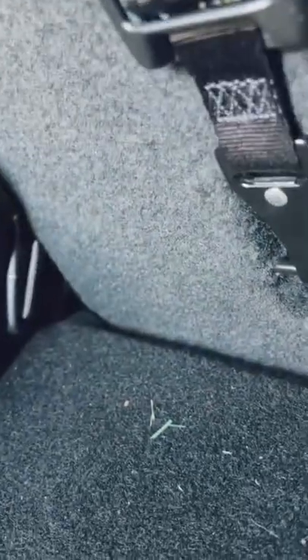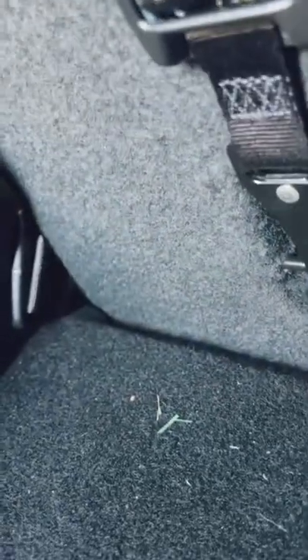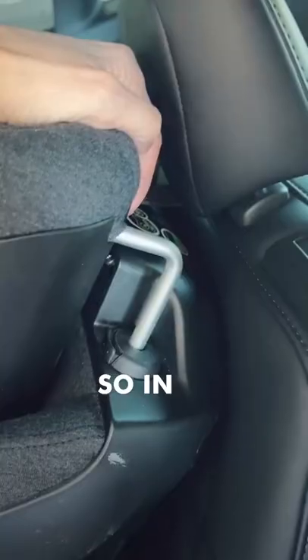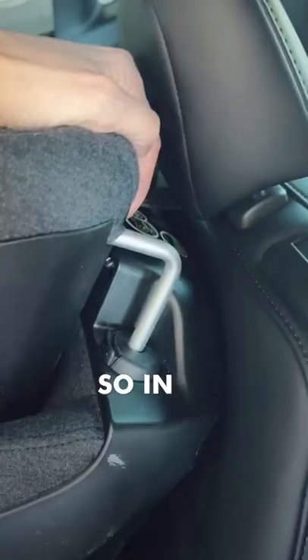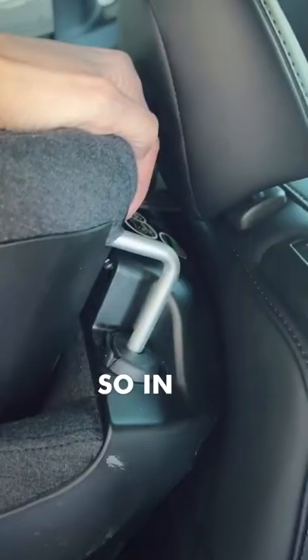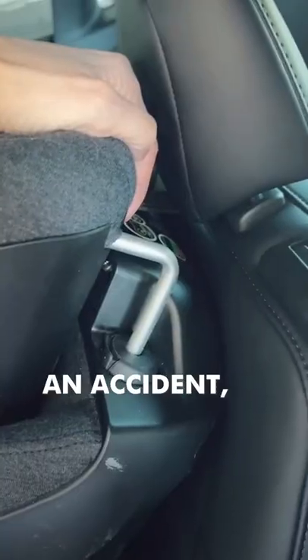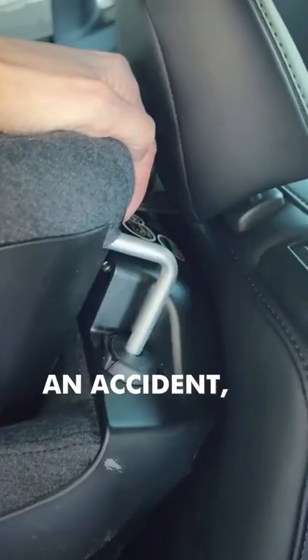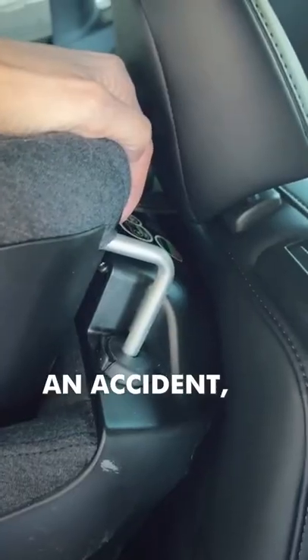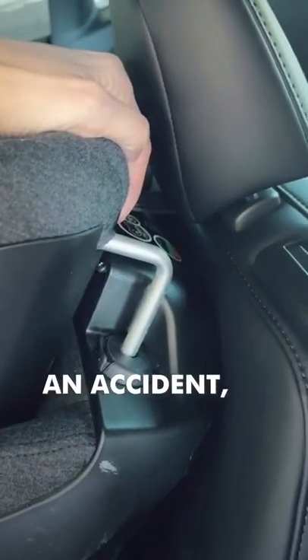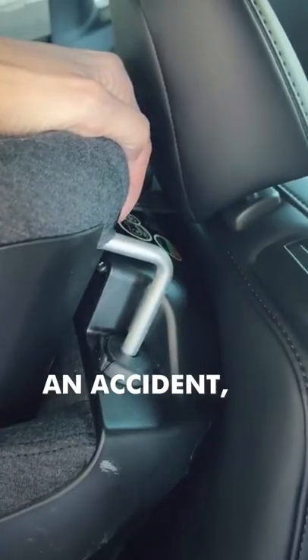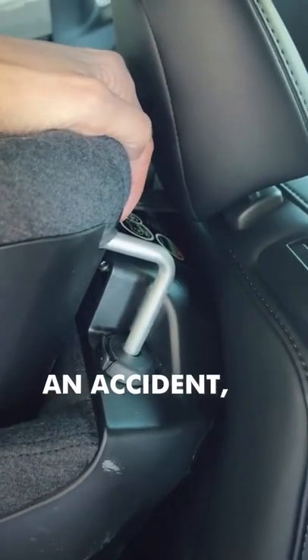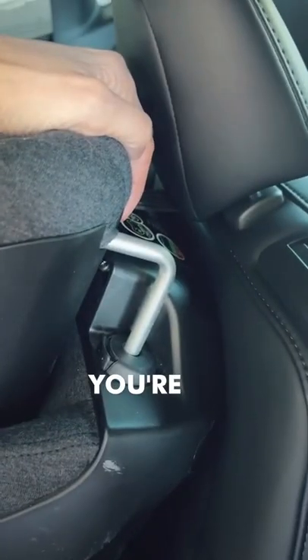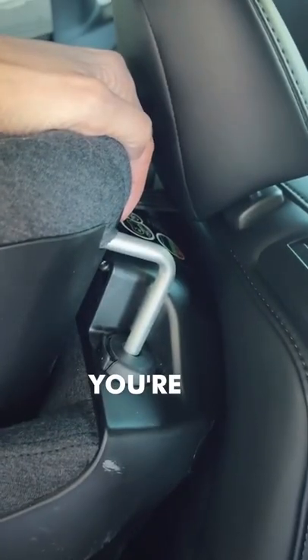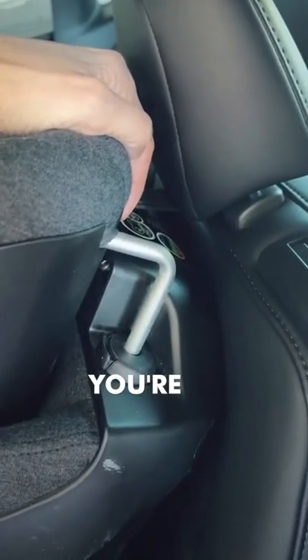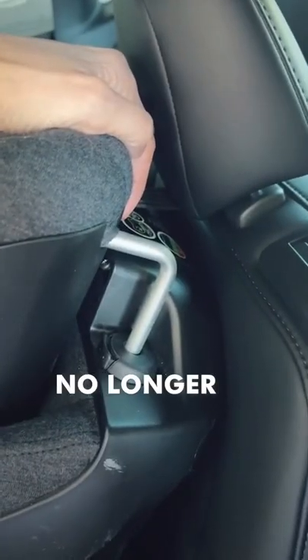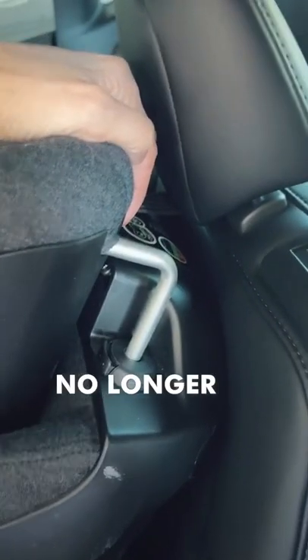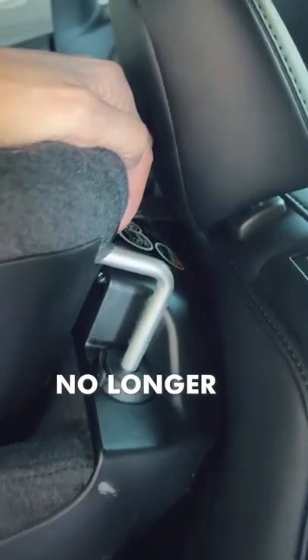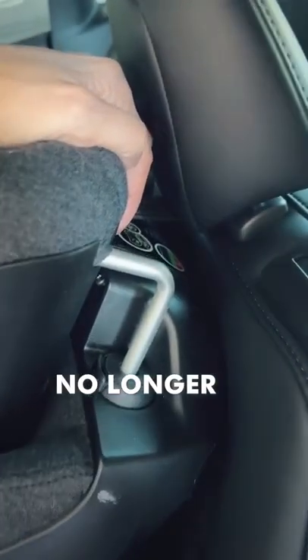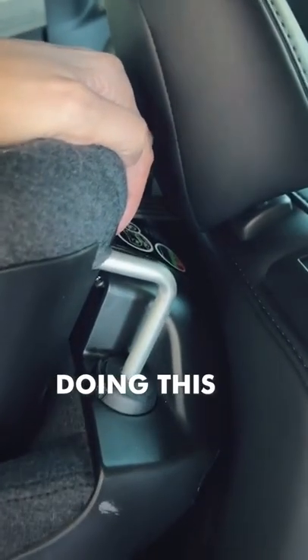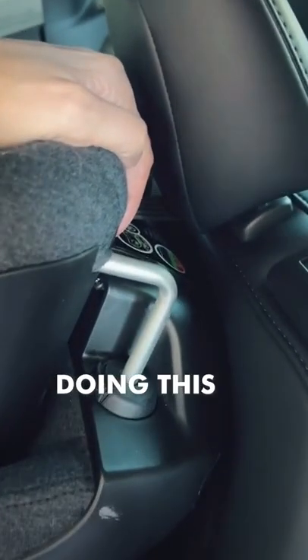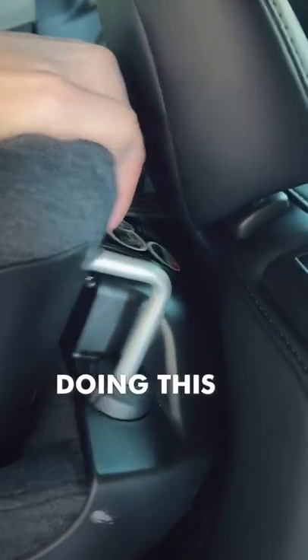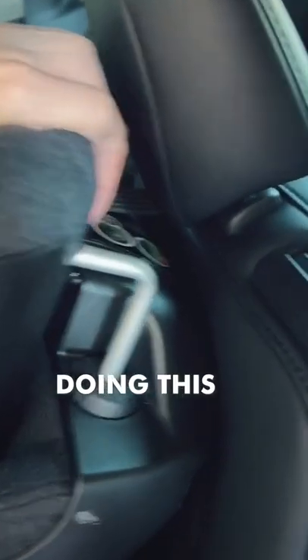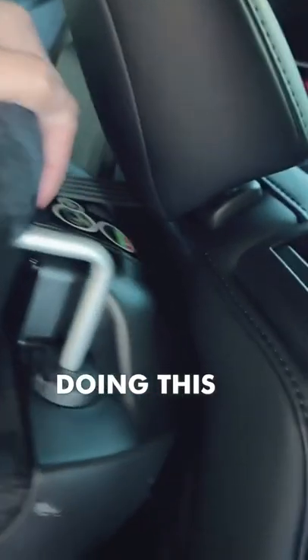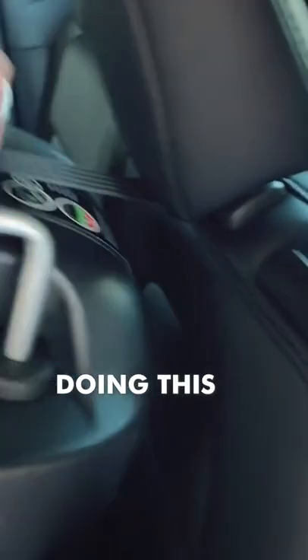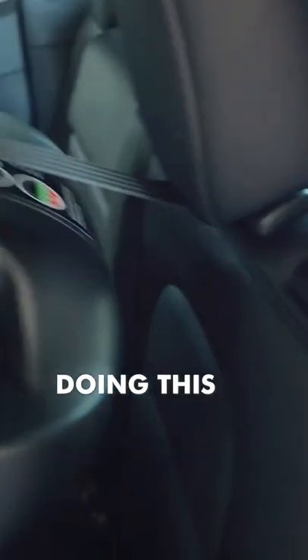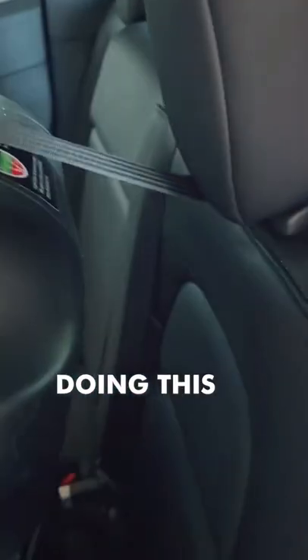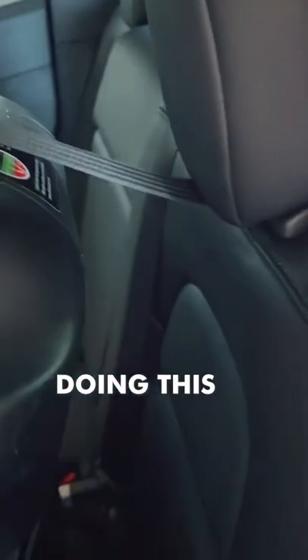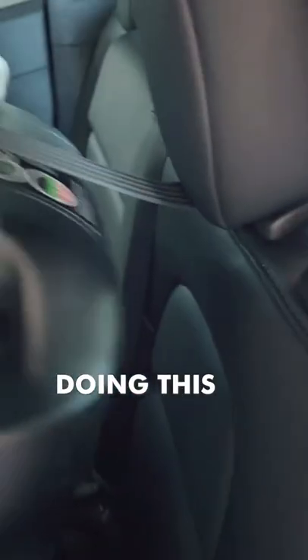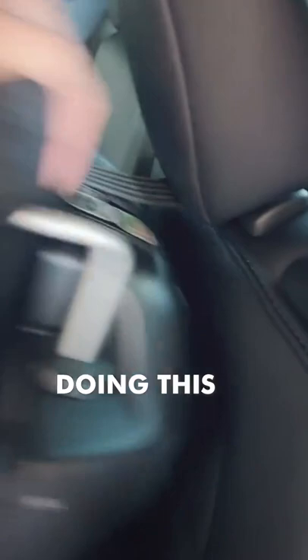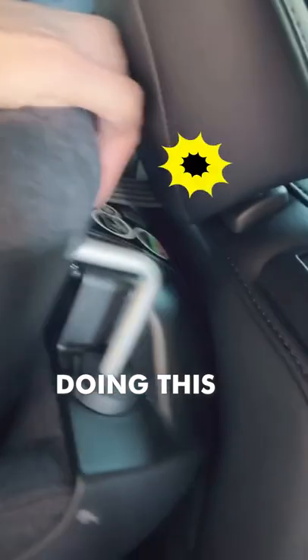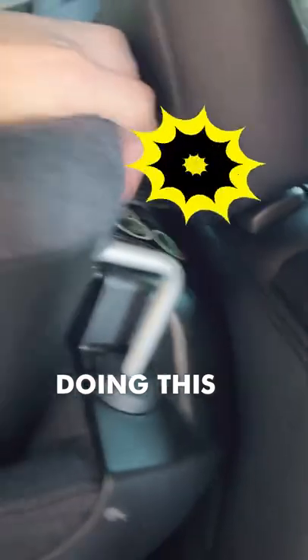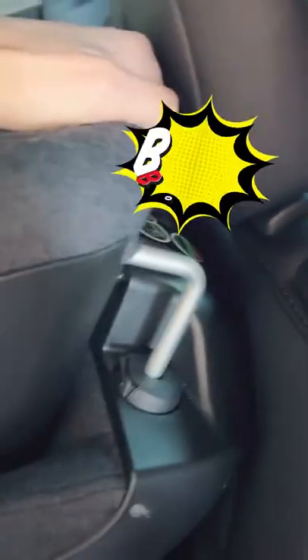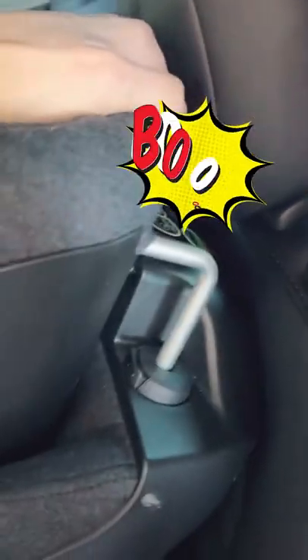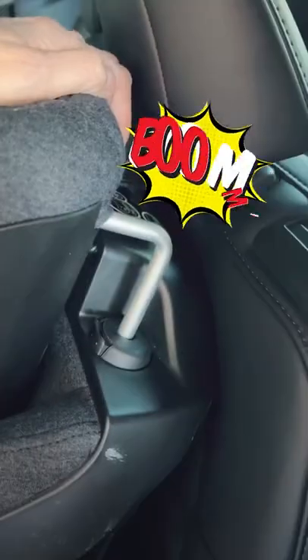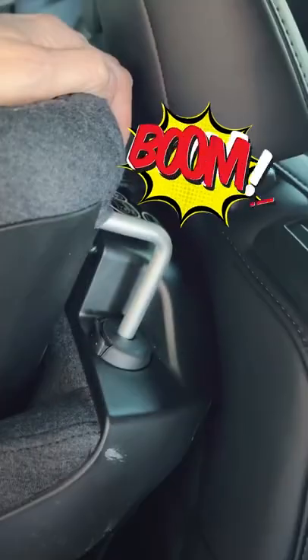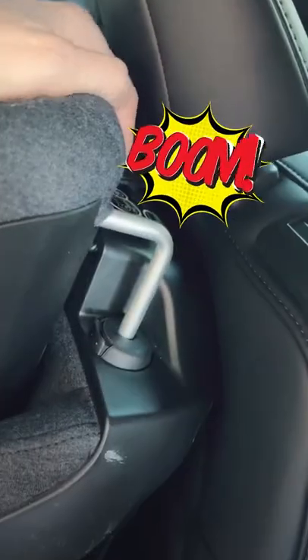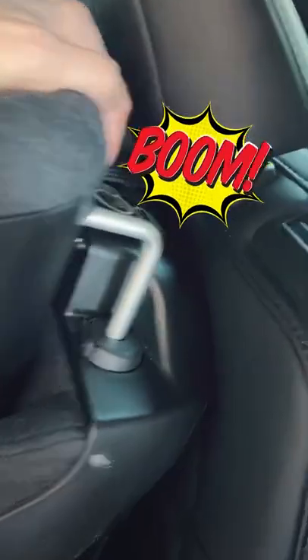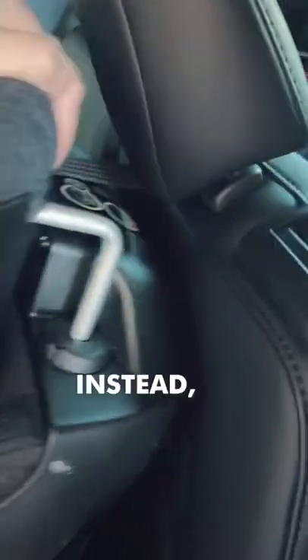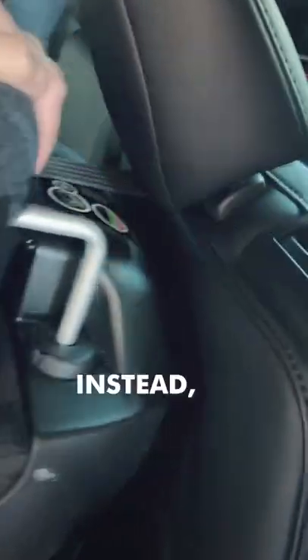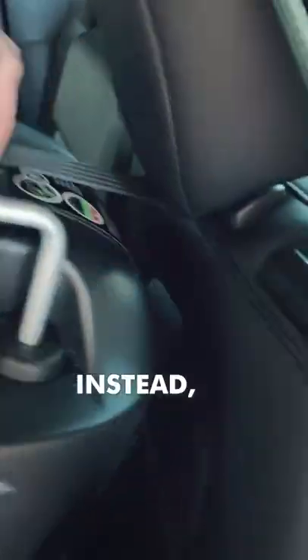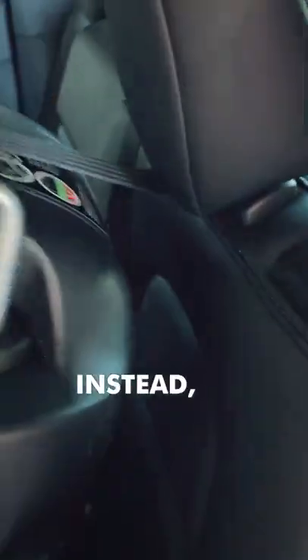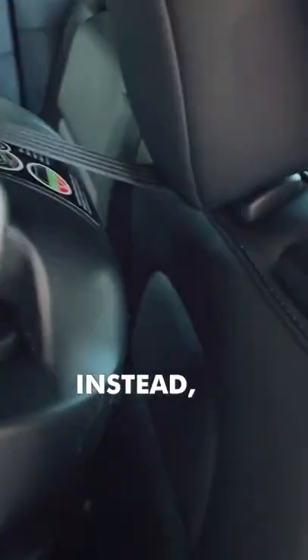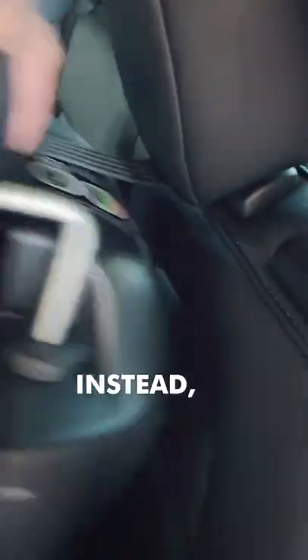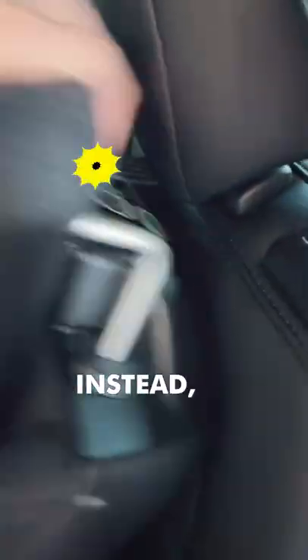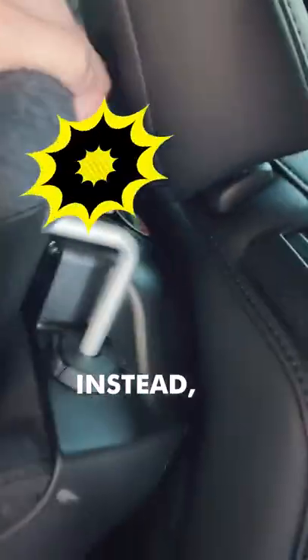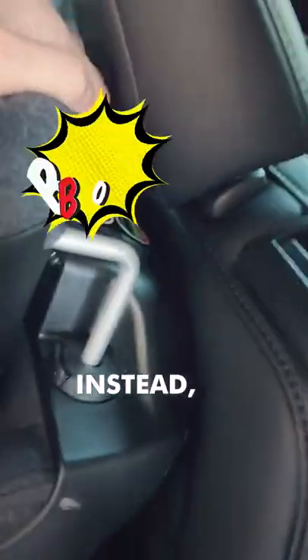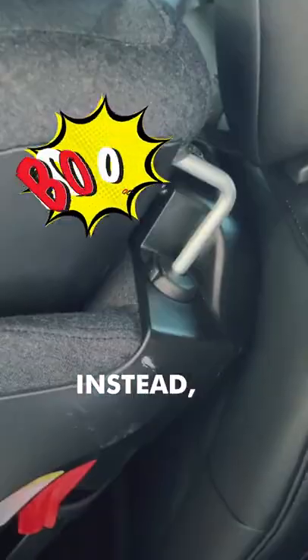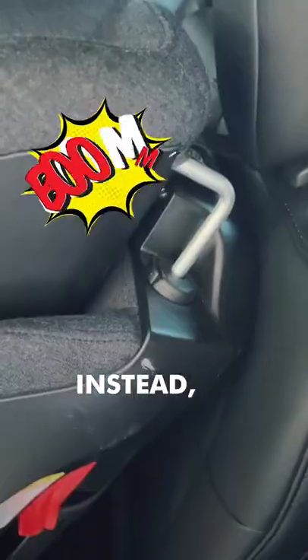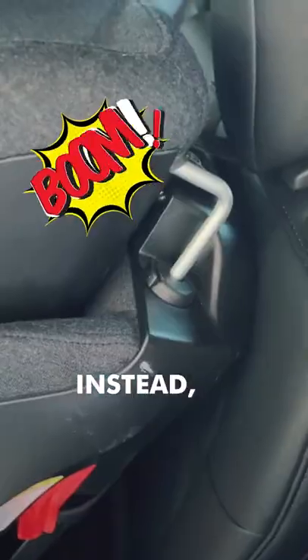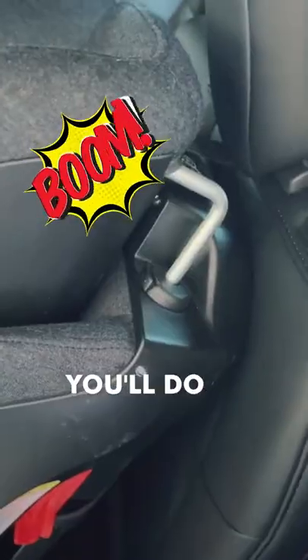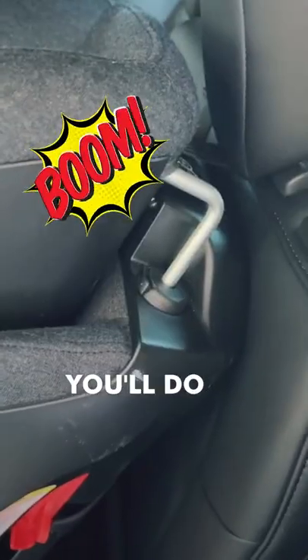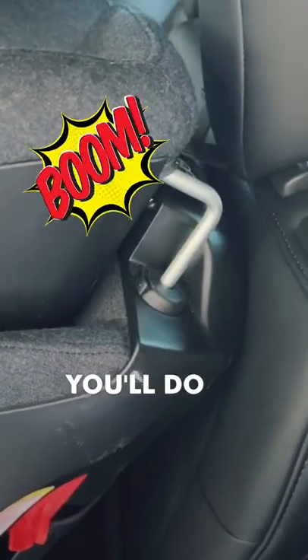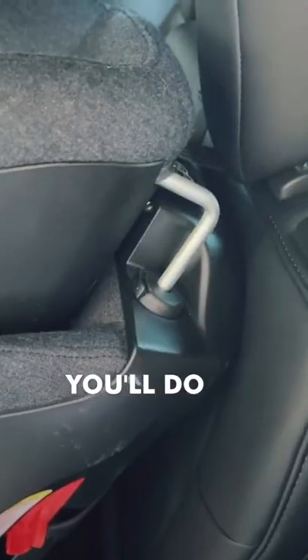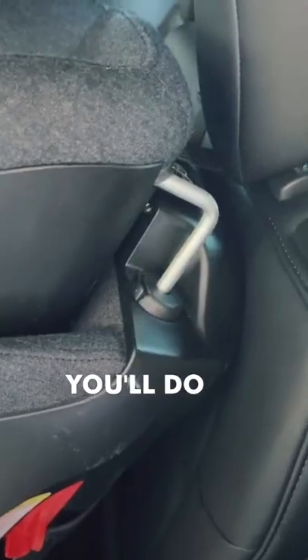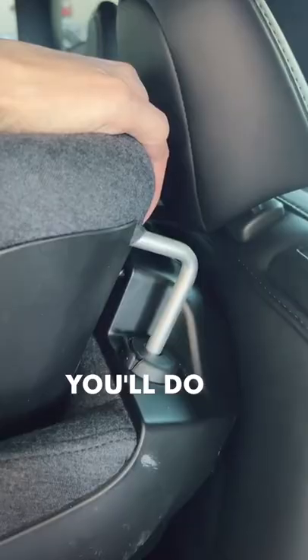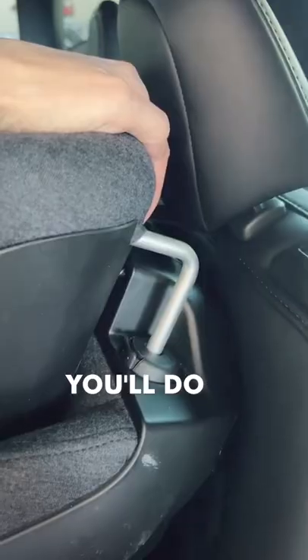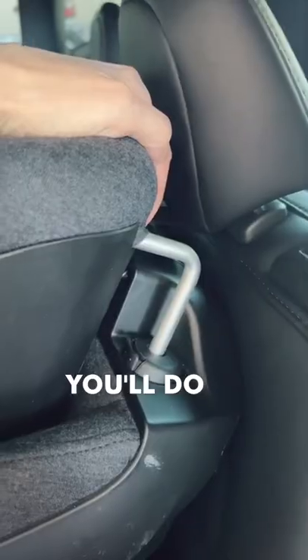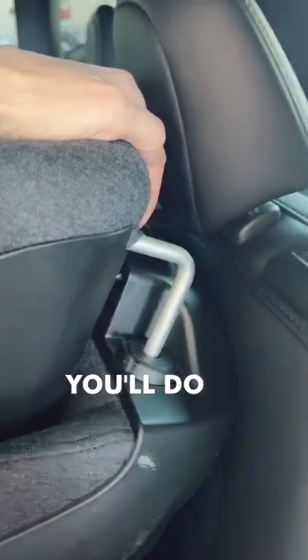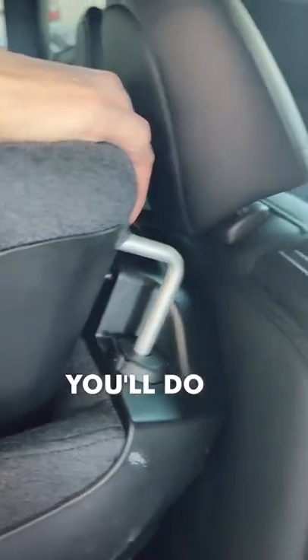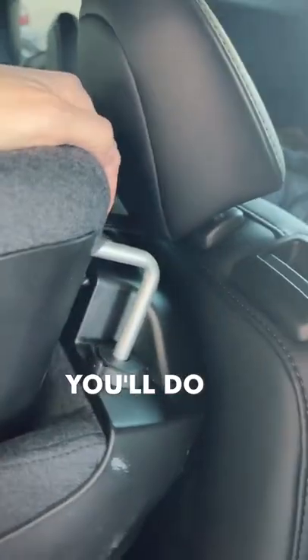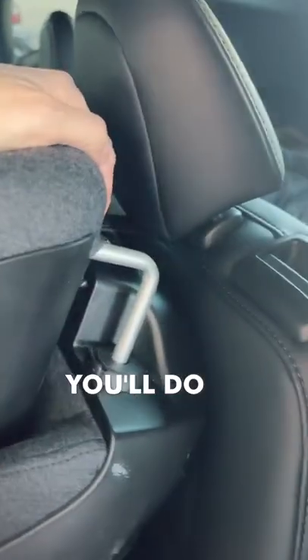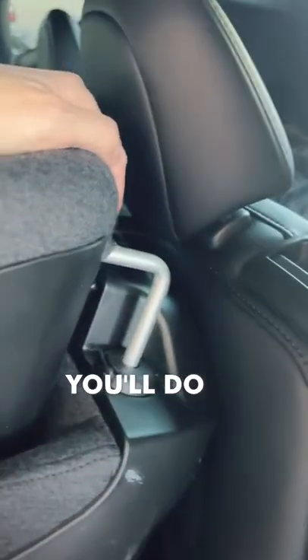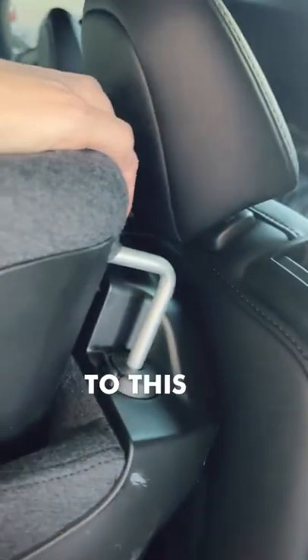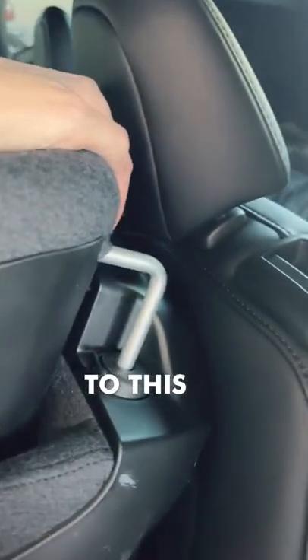So in an accident, you're no longer doing this. Instead, you'll do this.